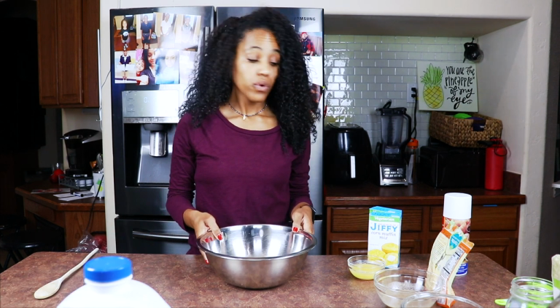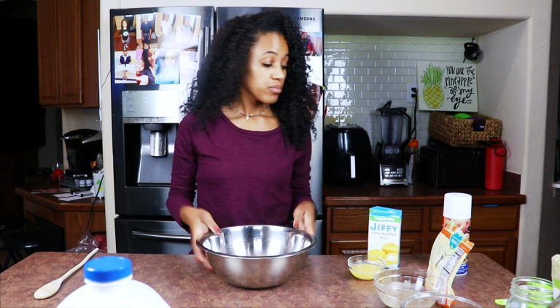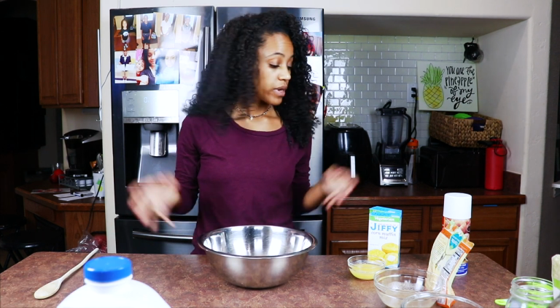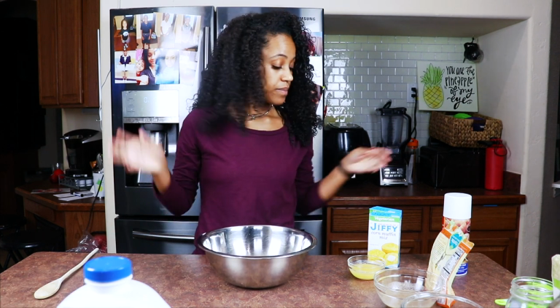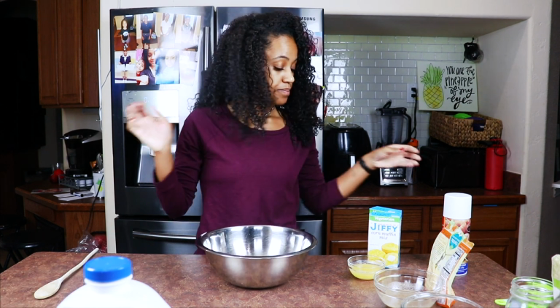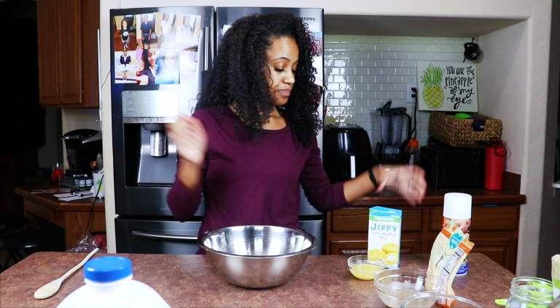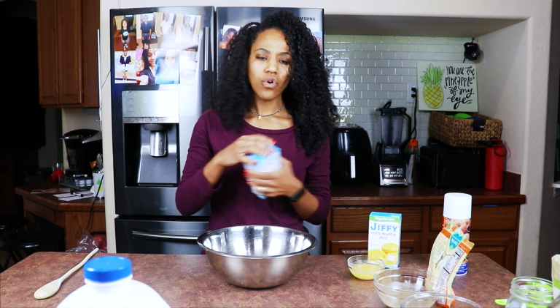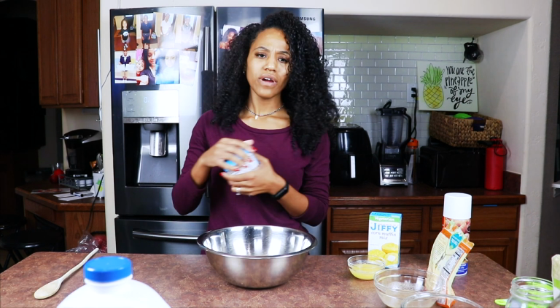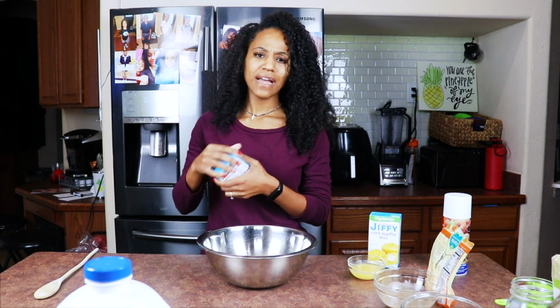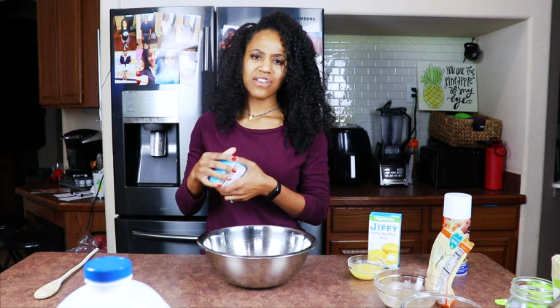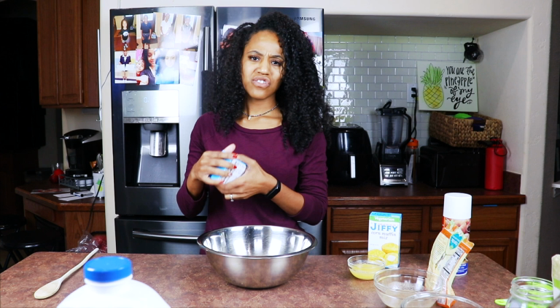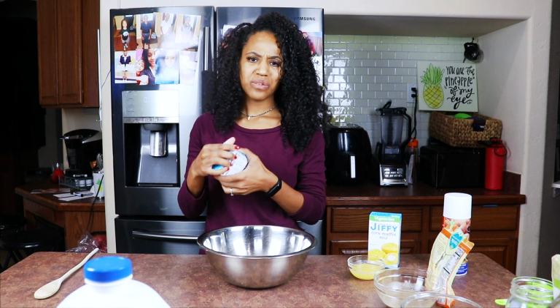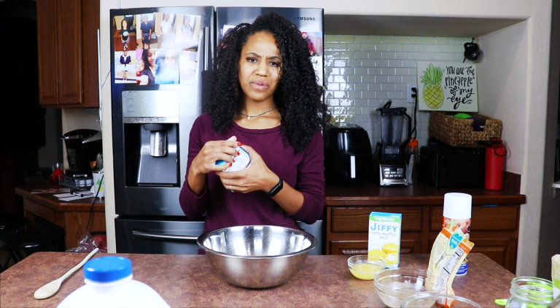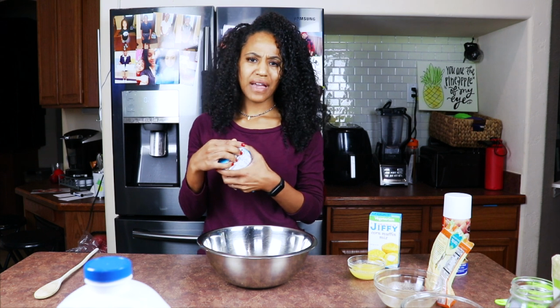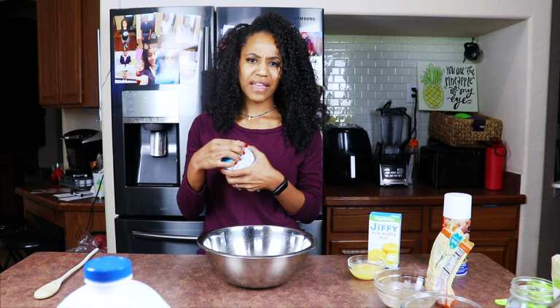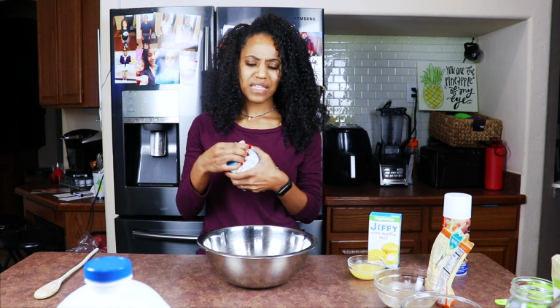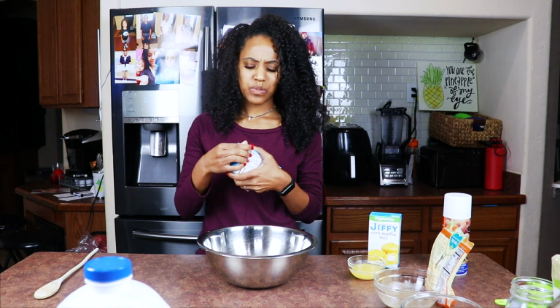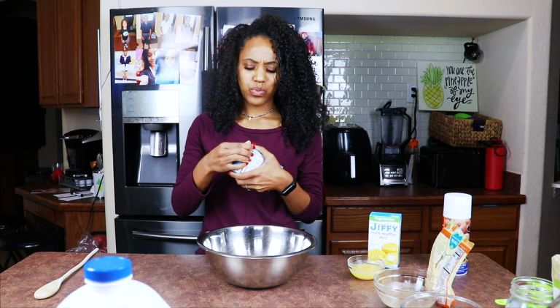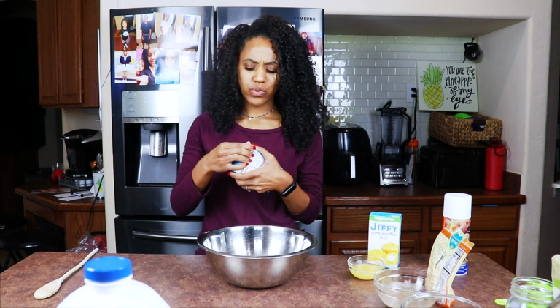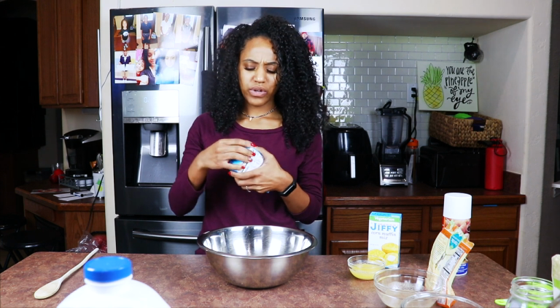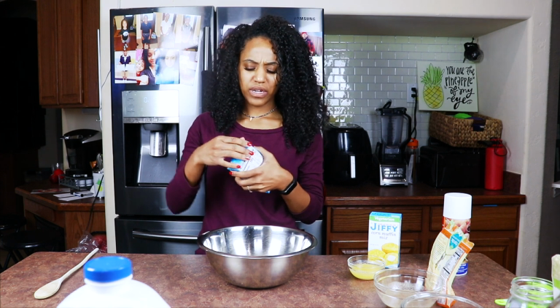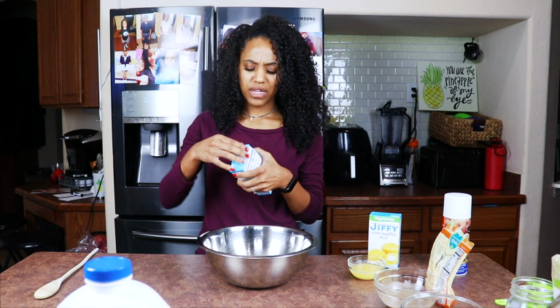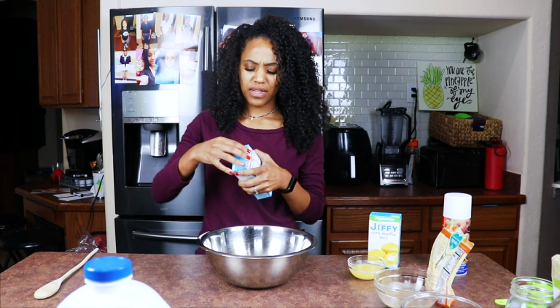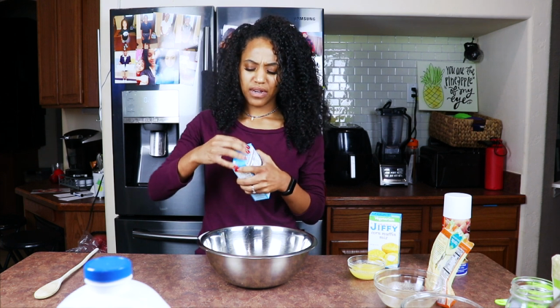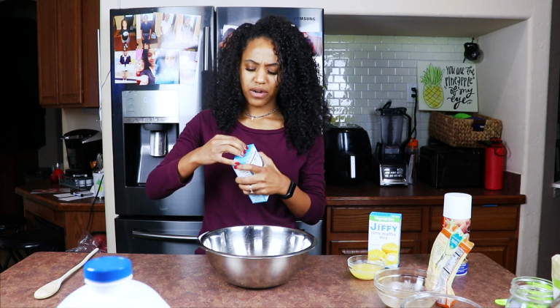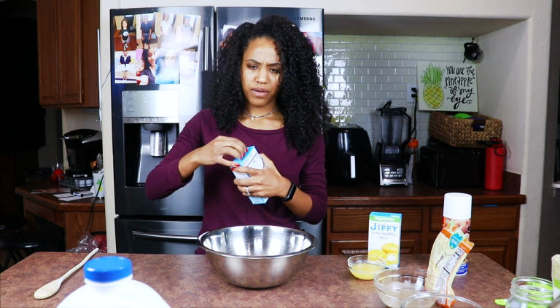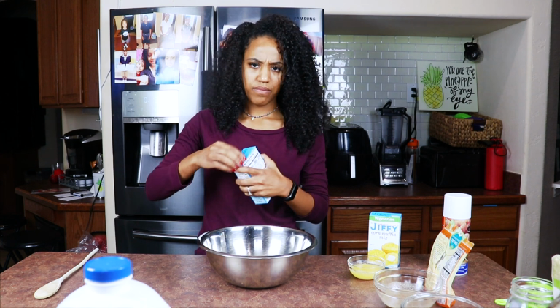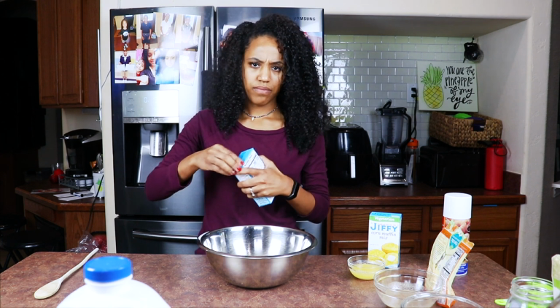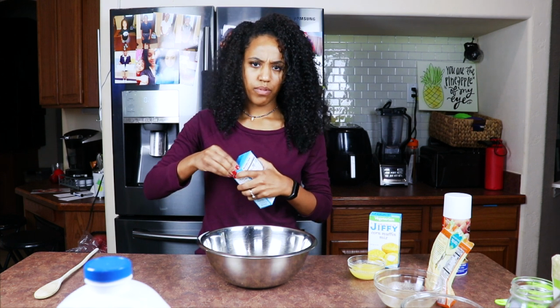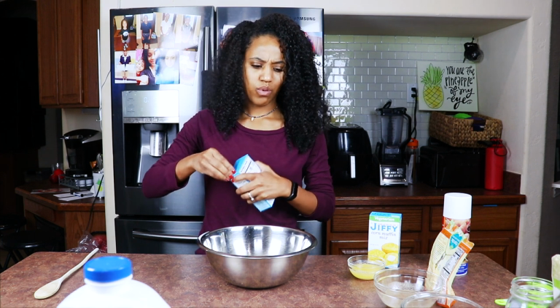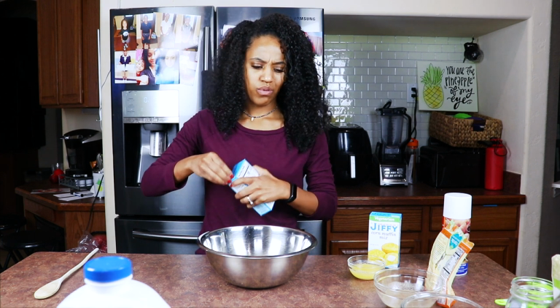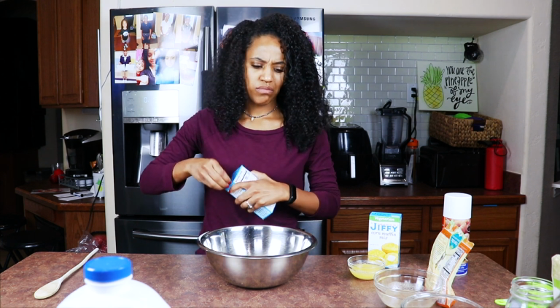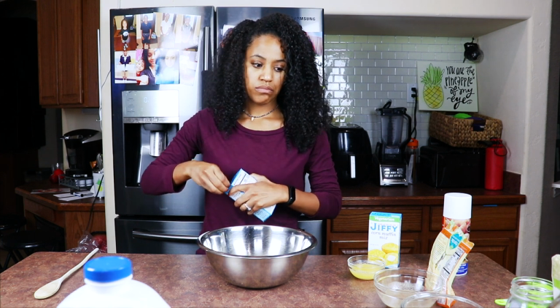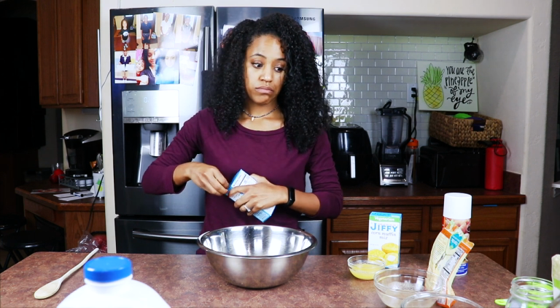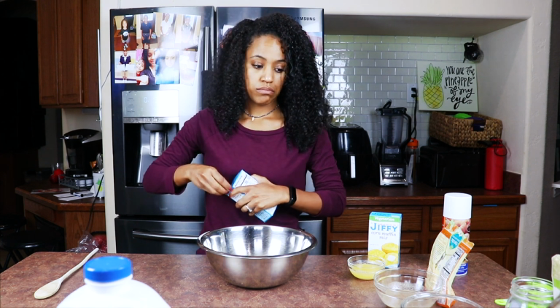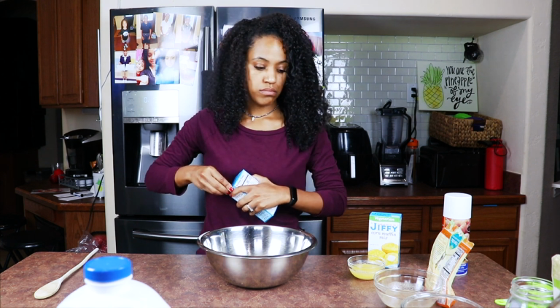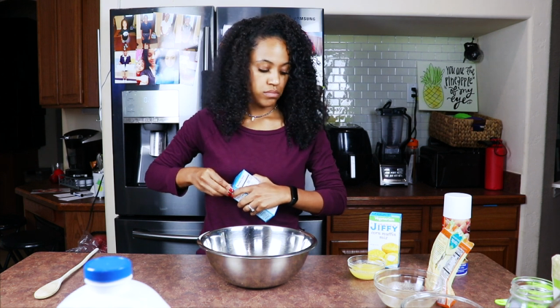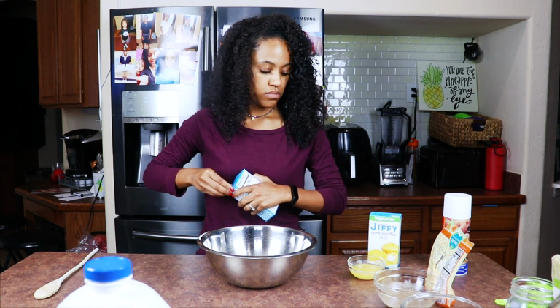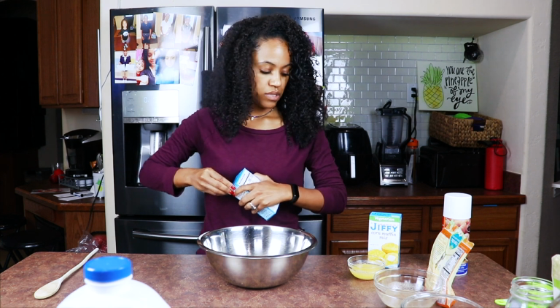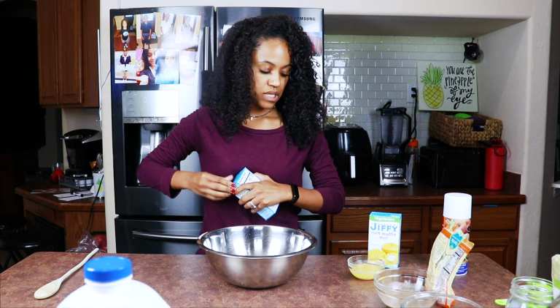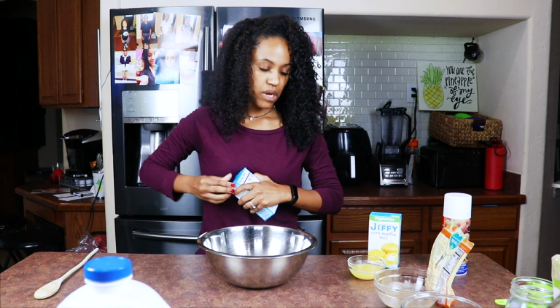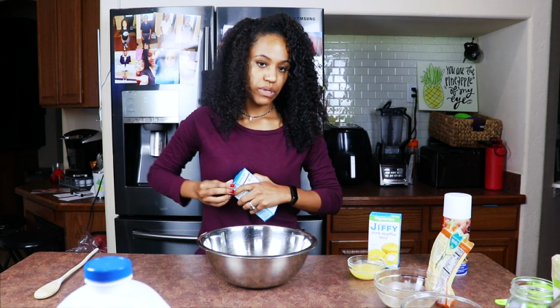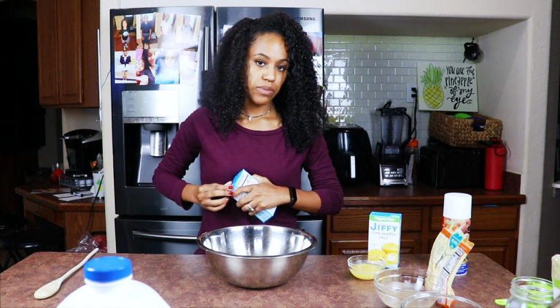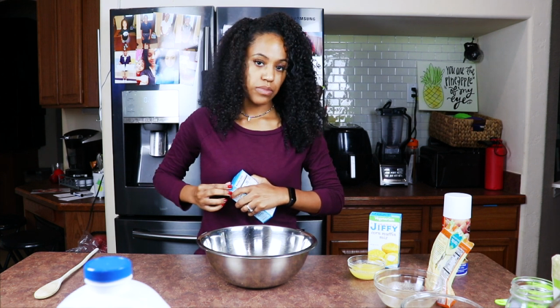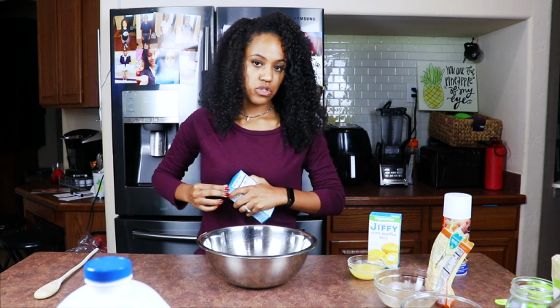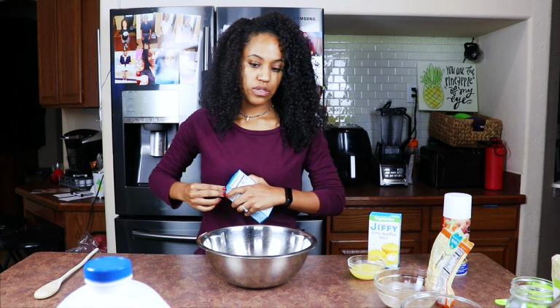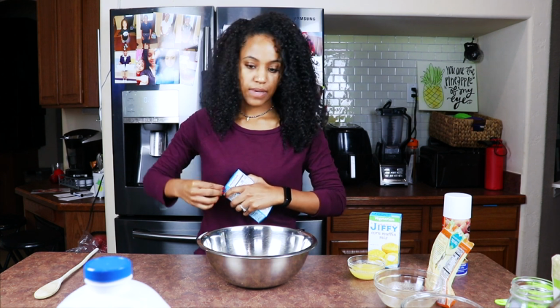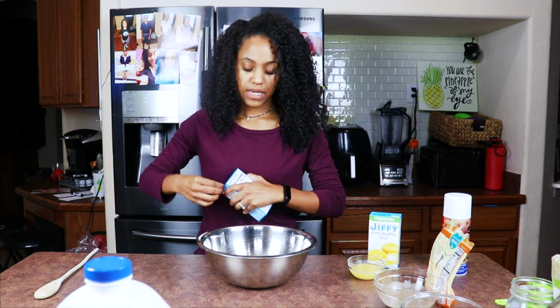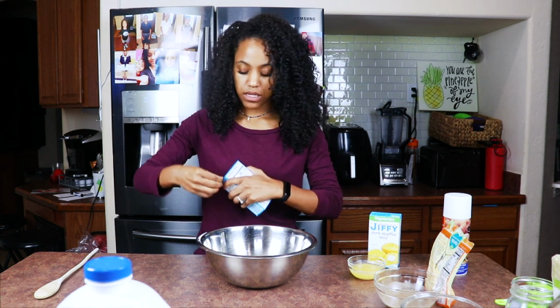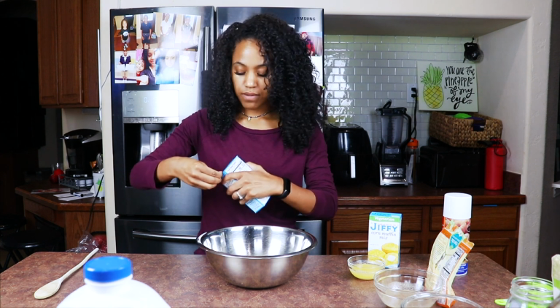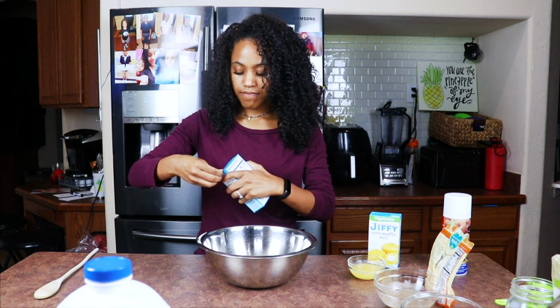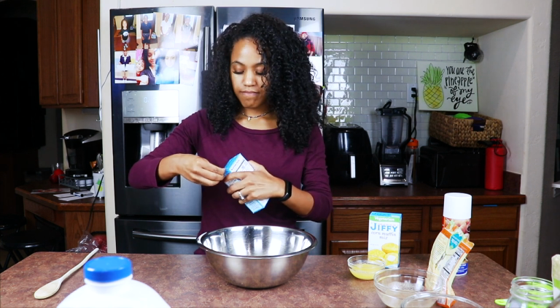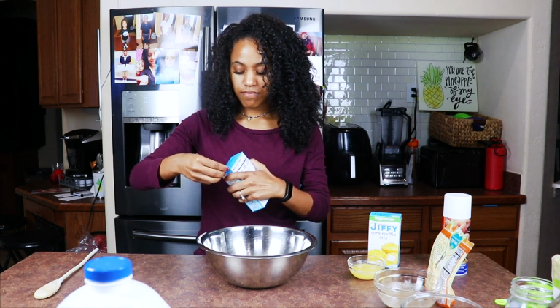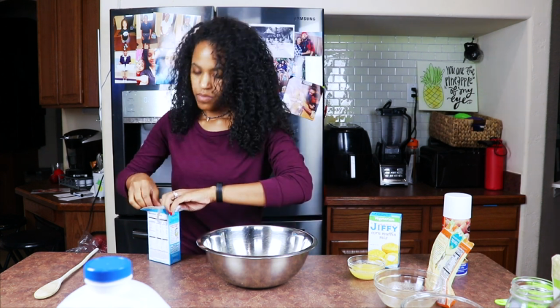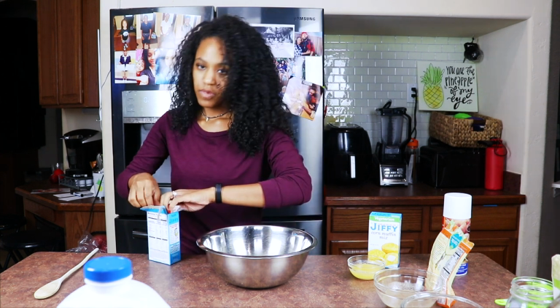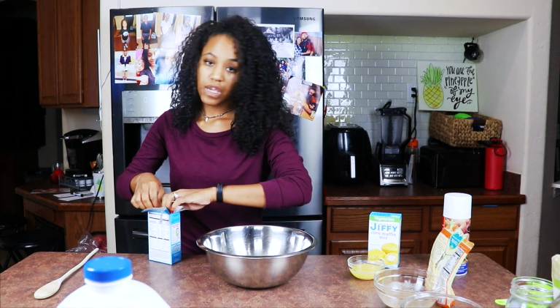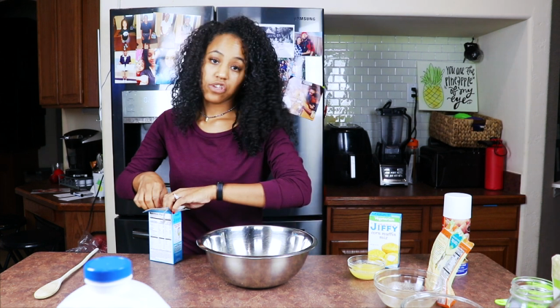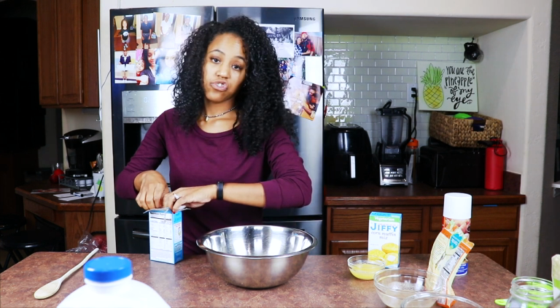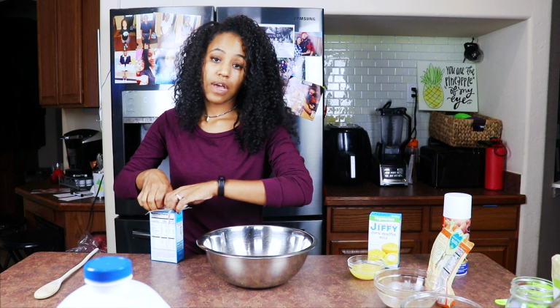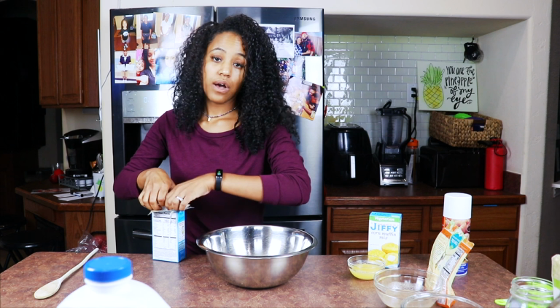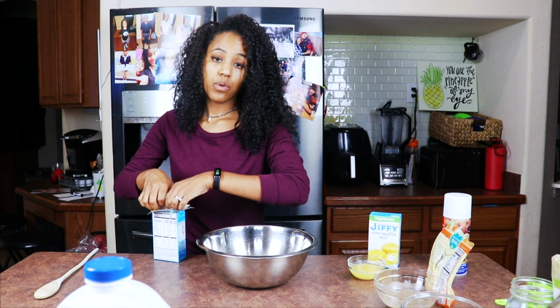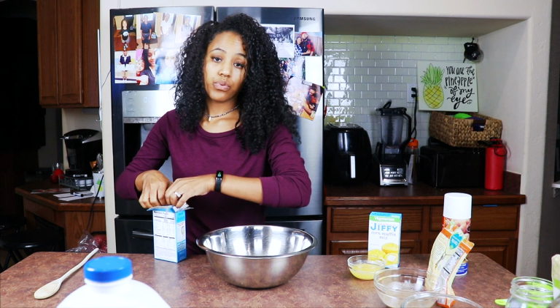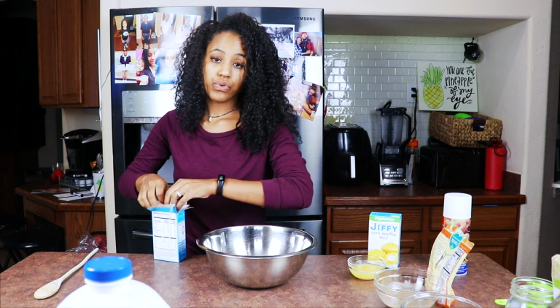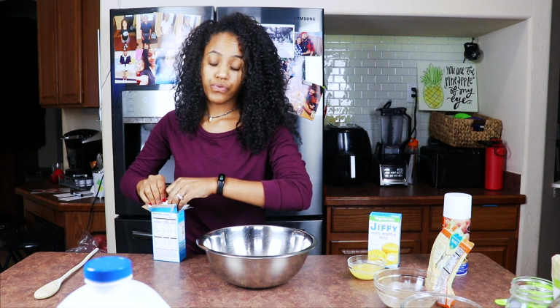Now we're going to go ahead and pour in our cornbread mix into the bowl. It's not really much to mix up — it's like child-proof.